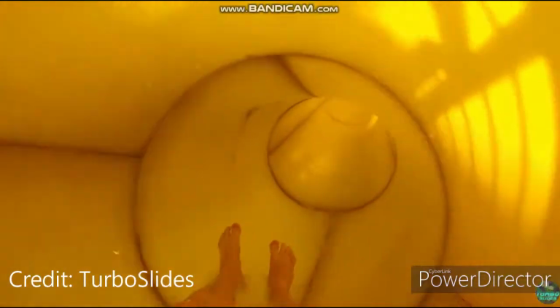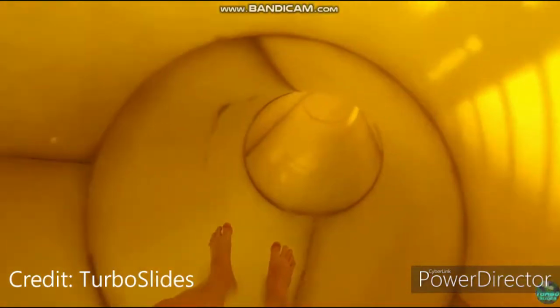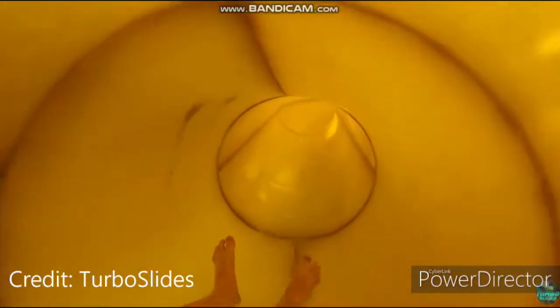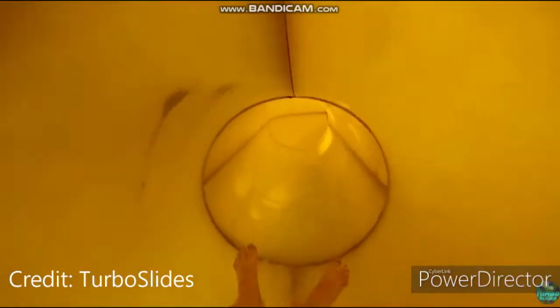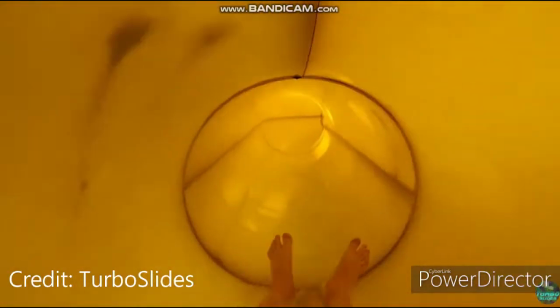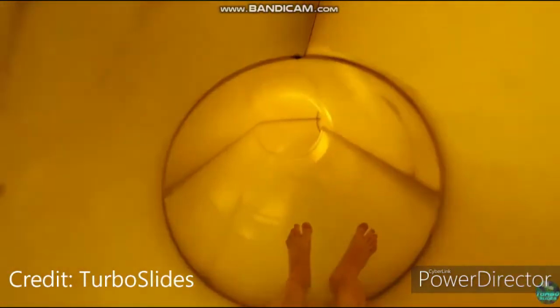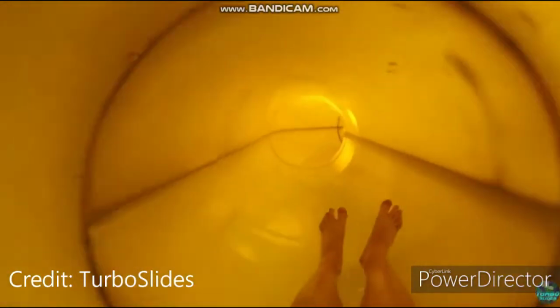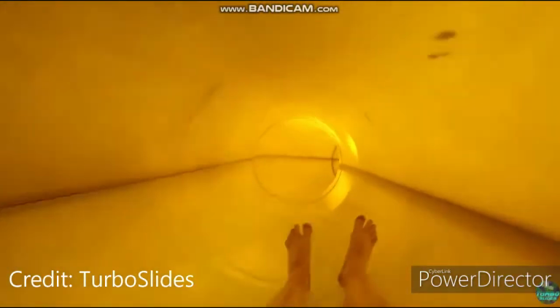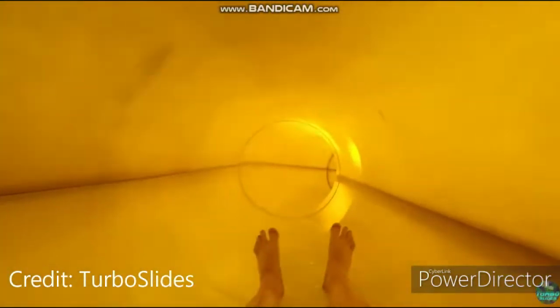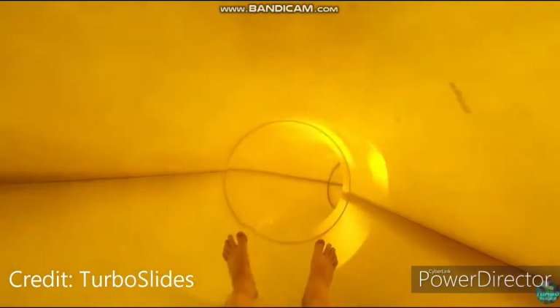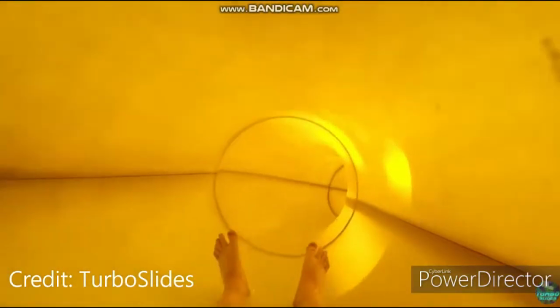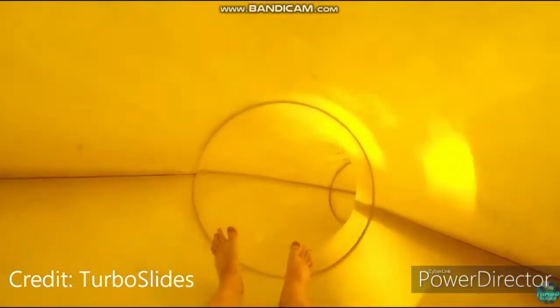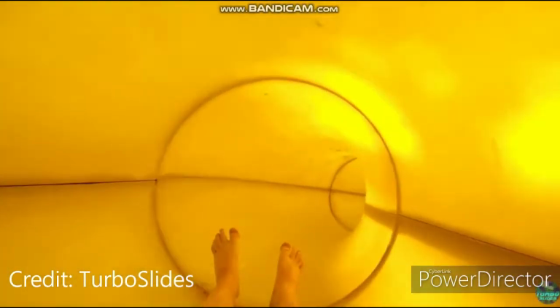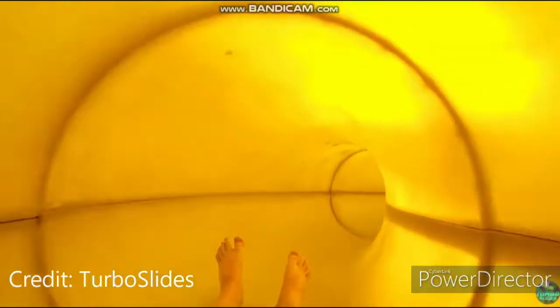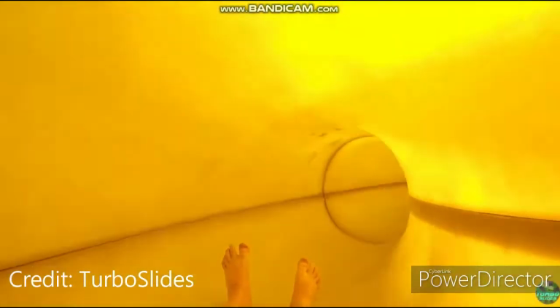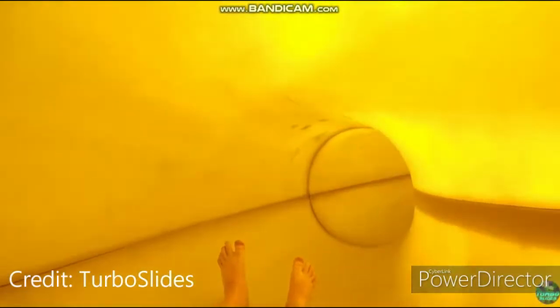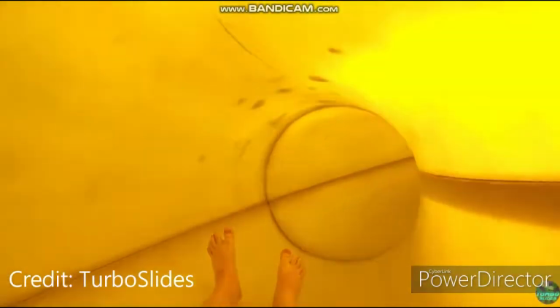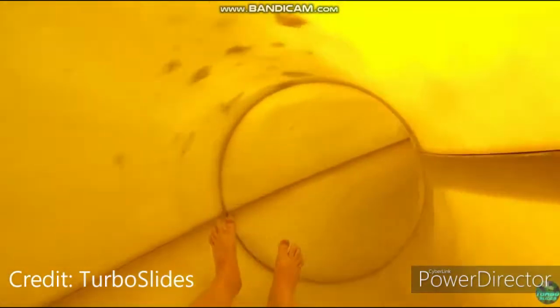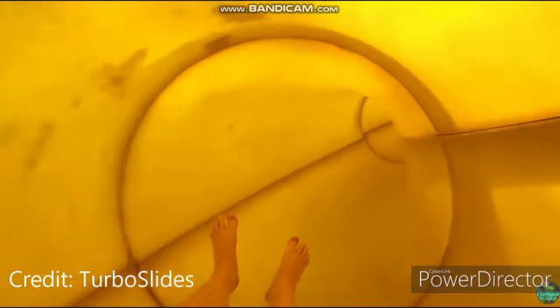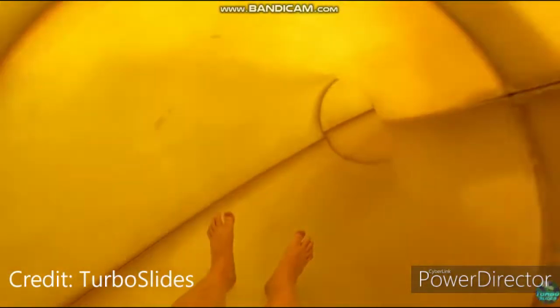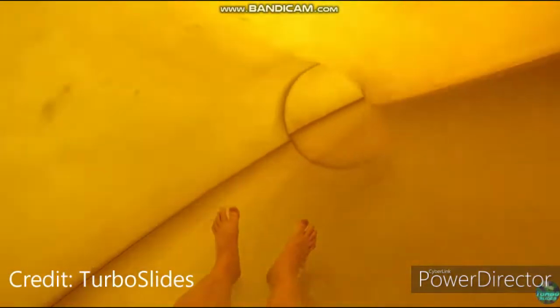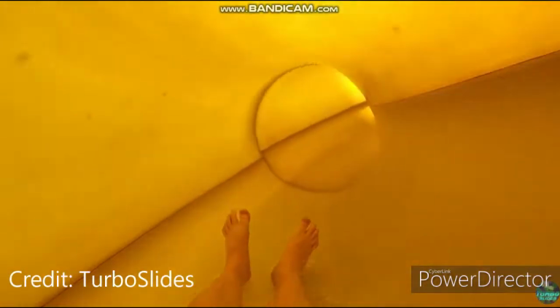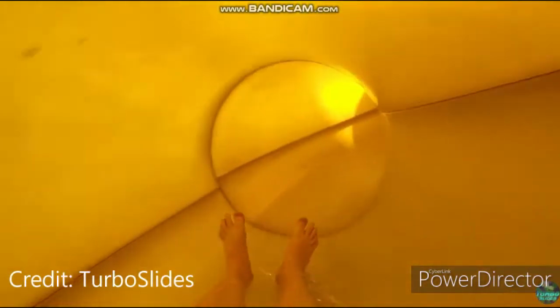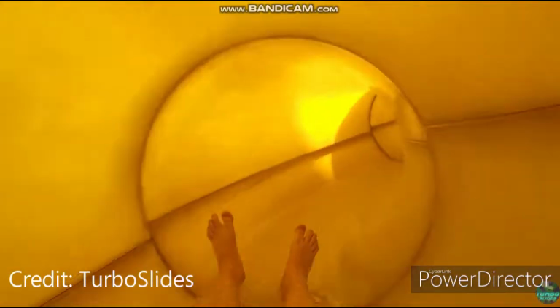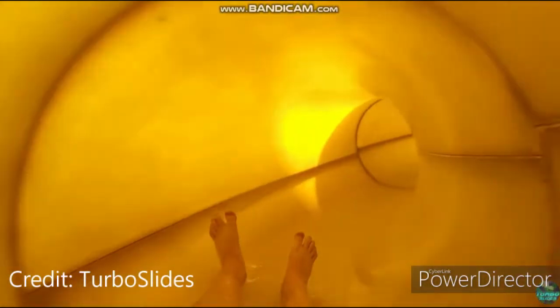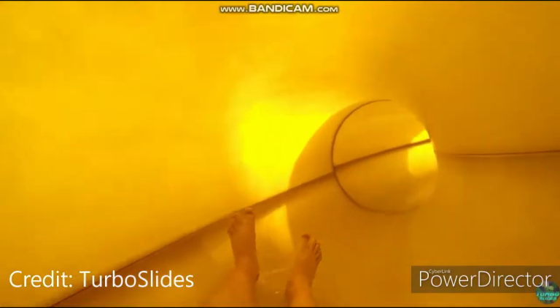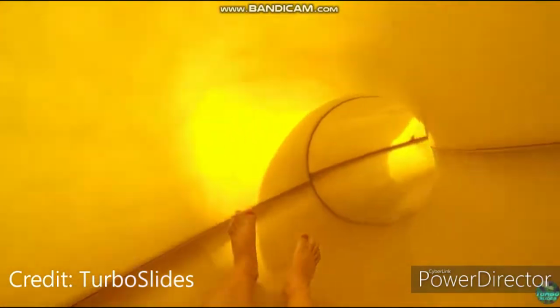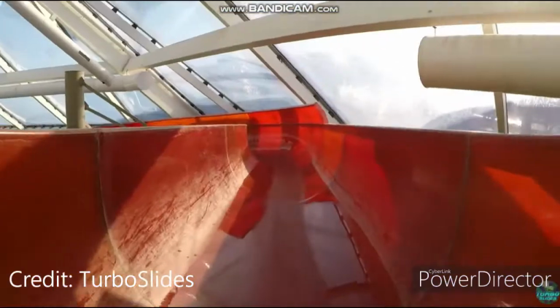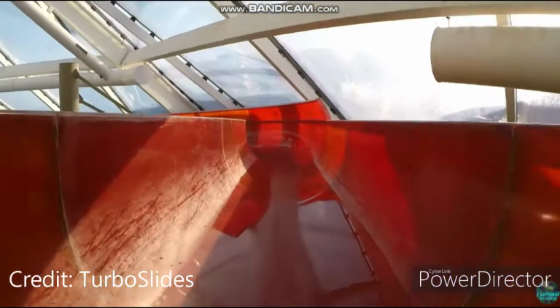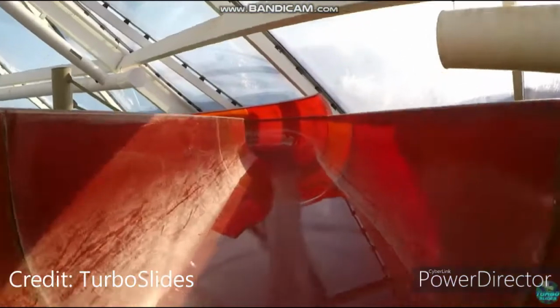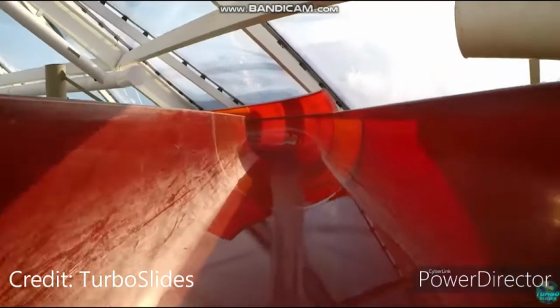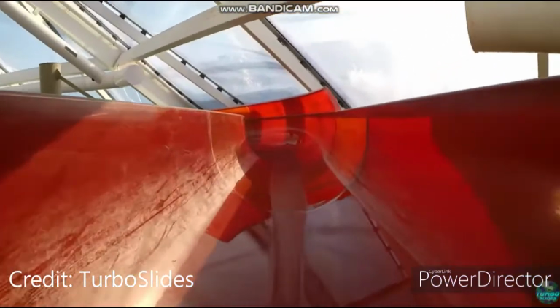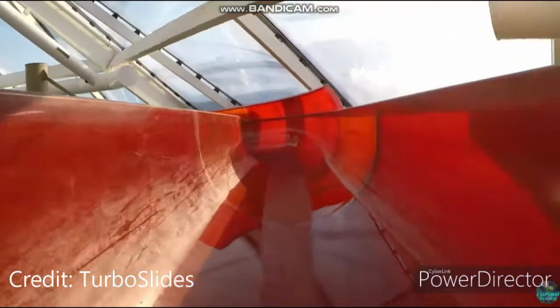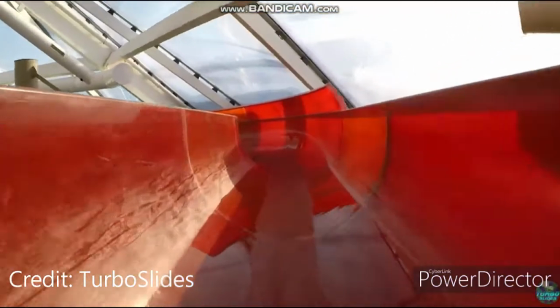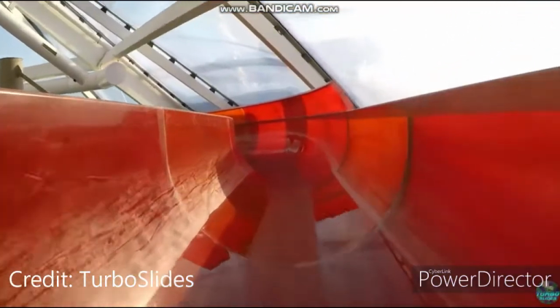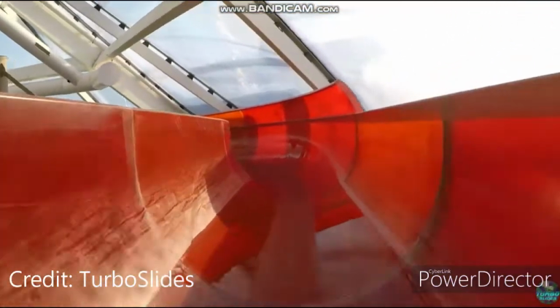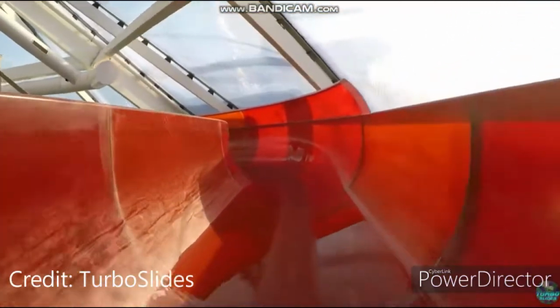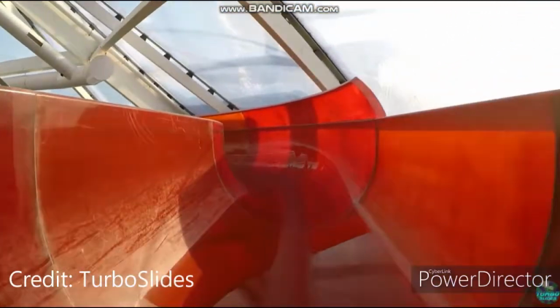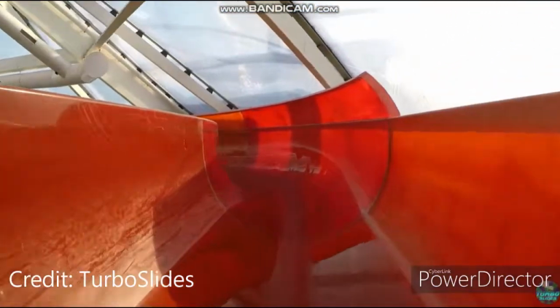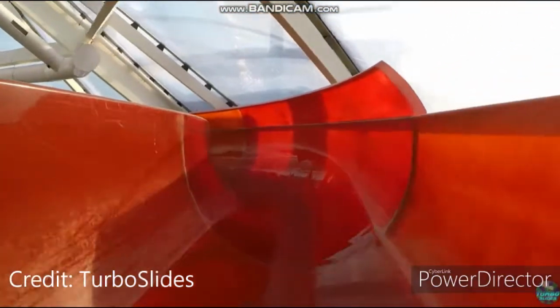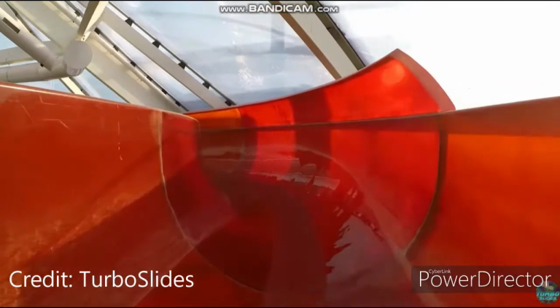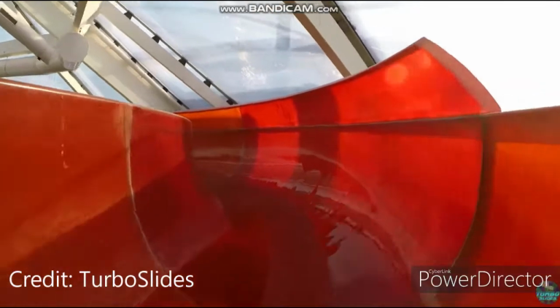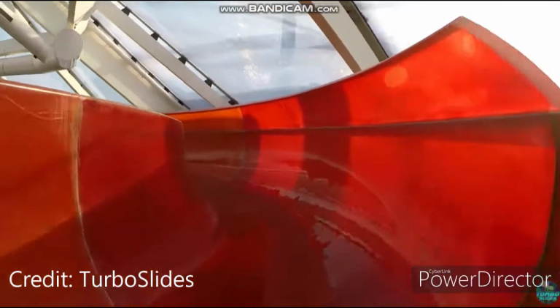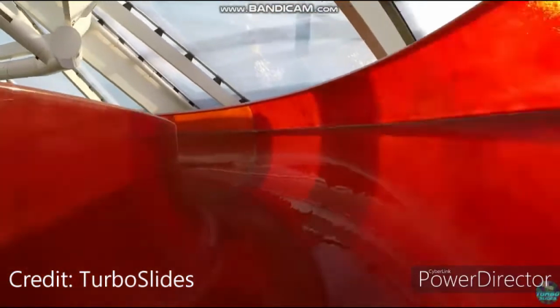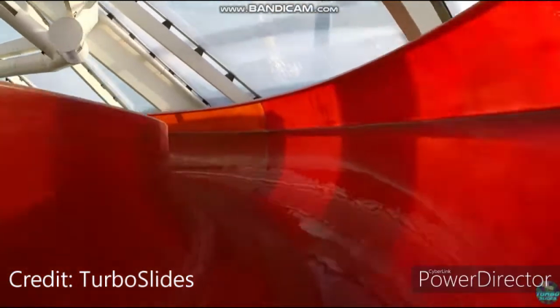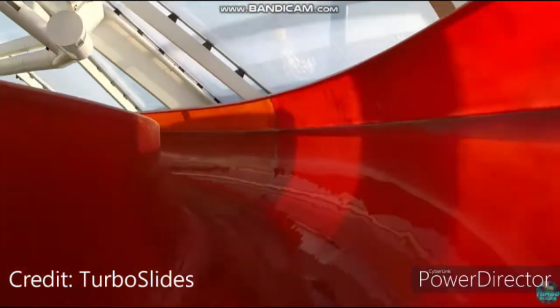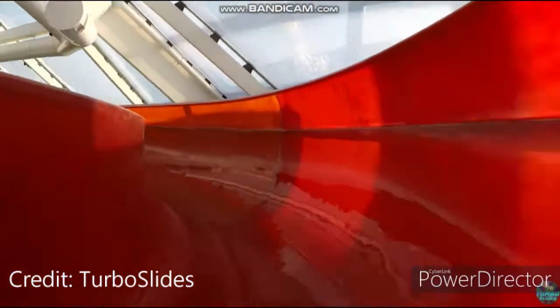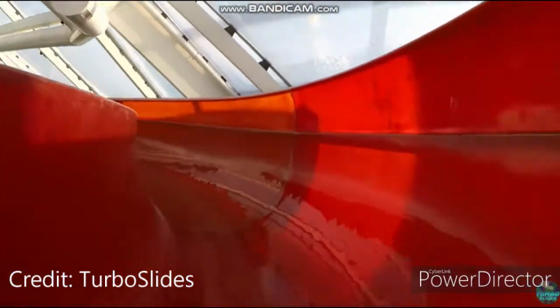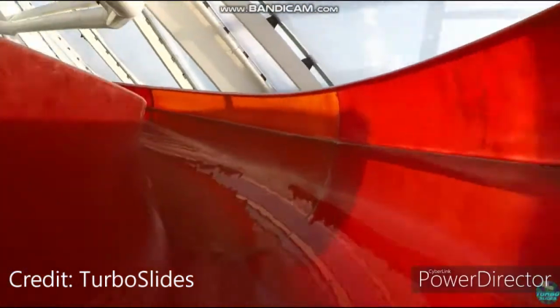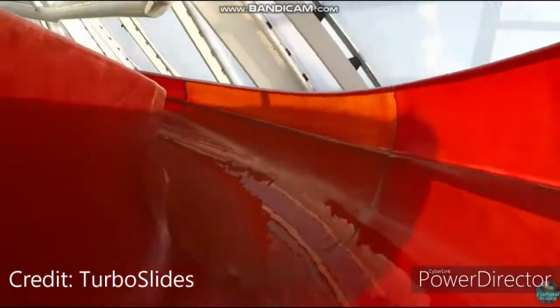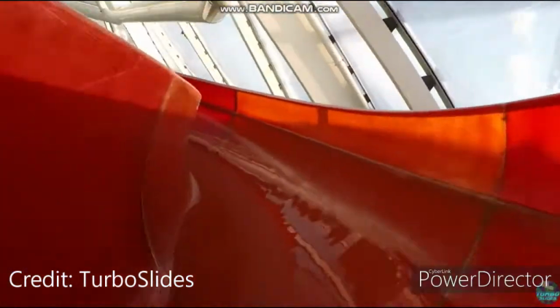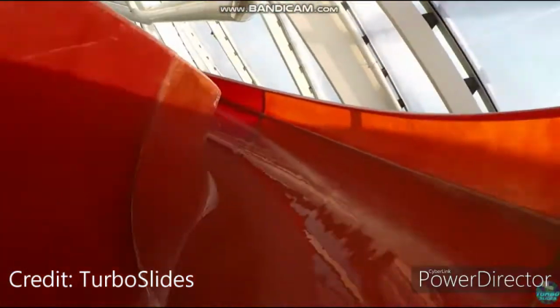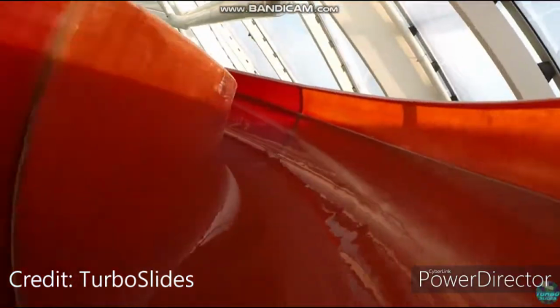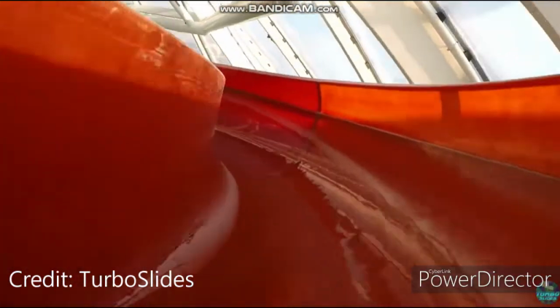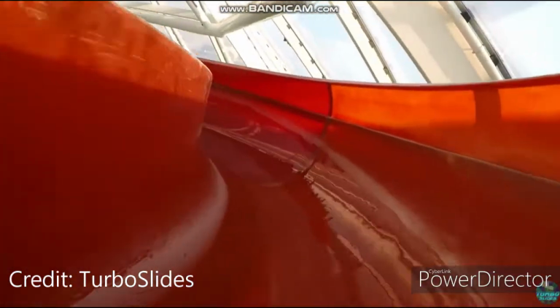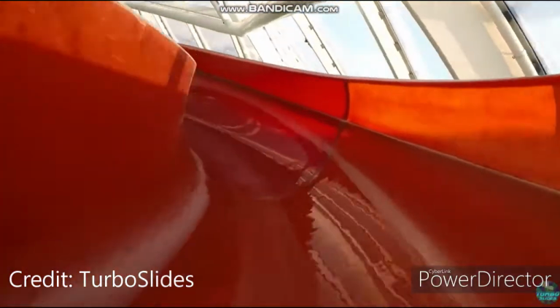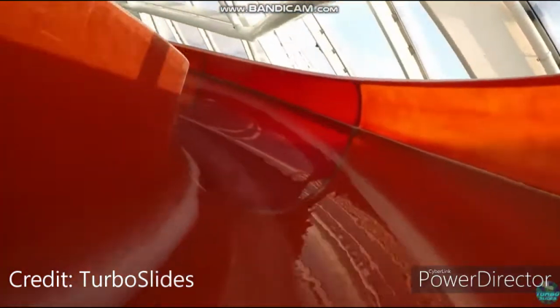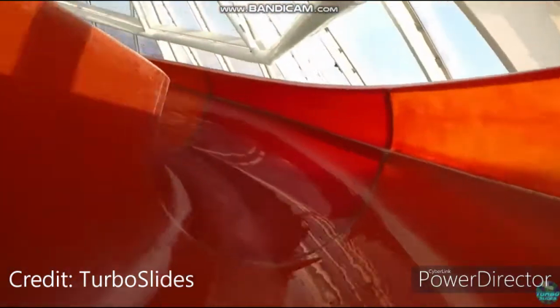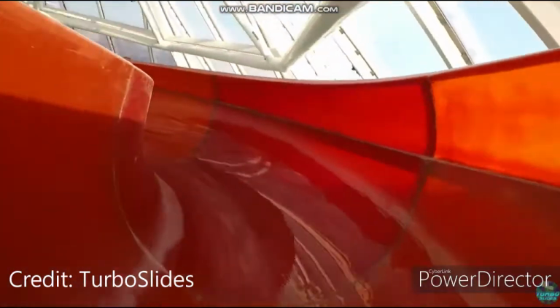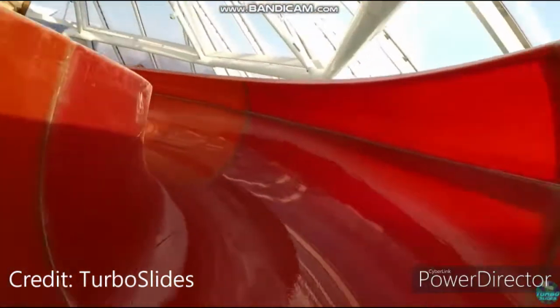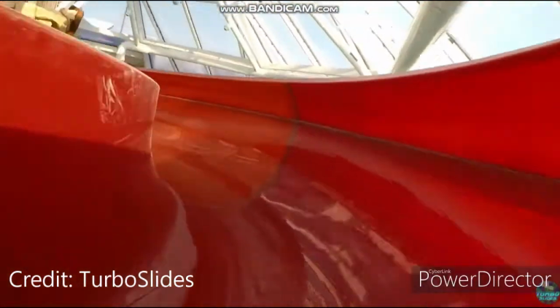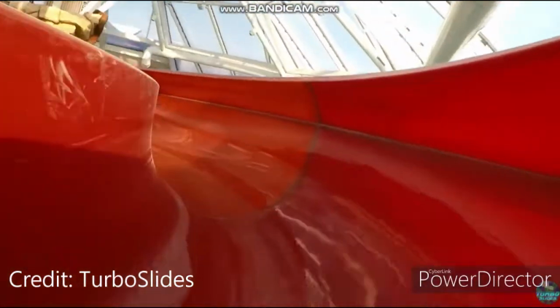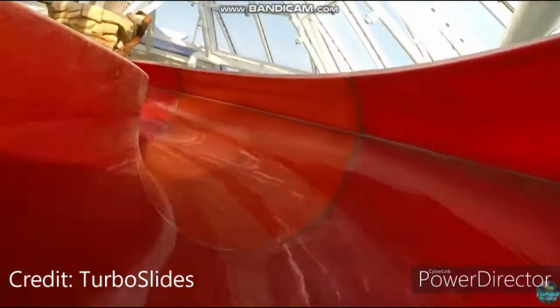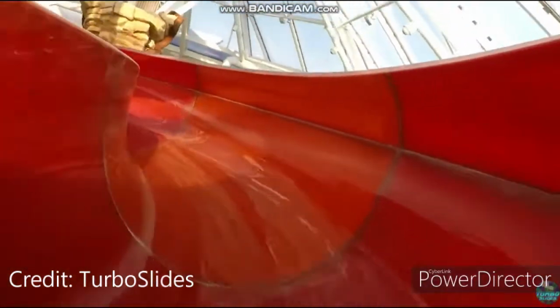Hey guys, since we also went to a quality building on this trip, I am going to rank the 7 major slides at this waterpark.